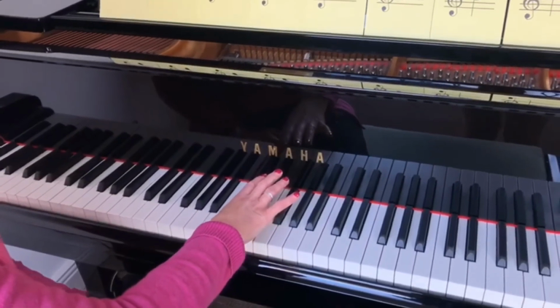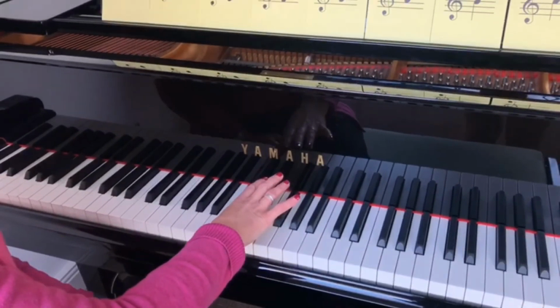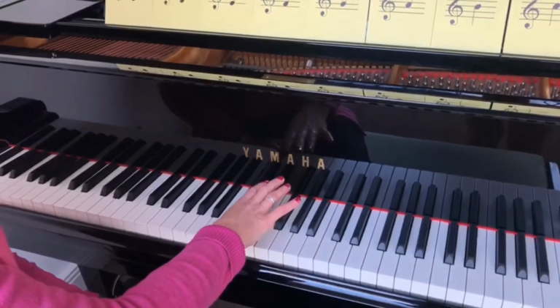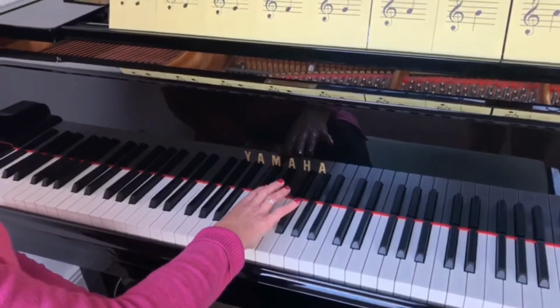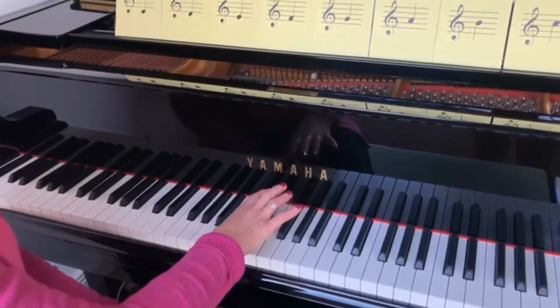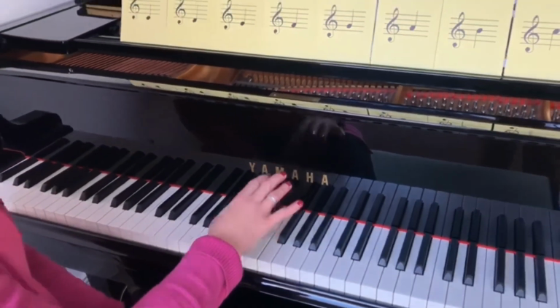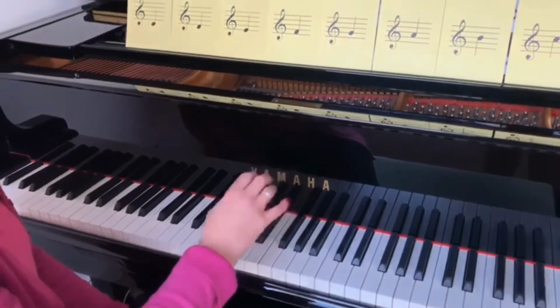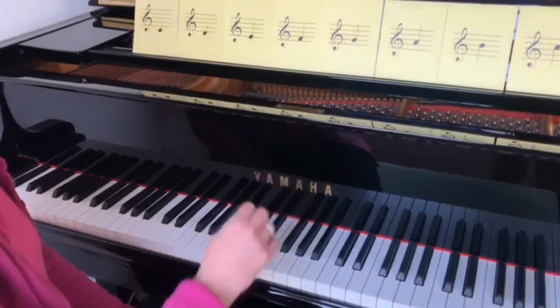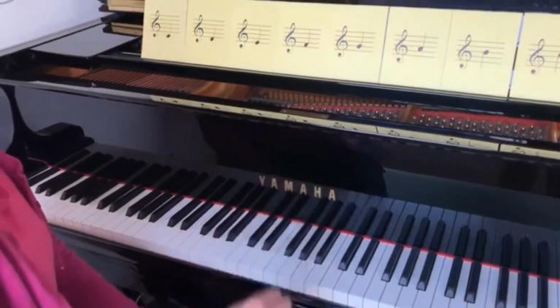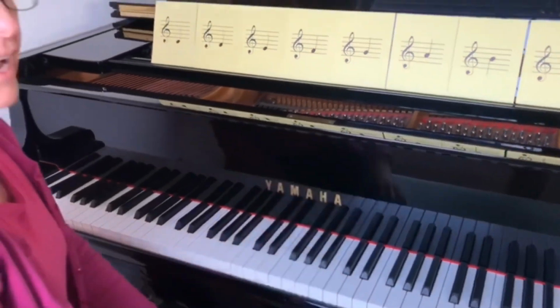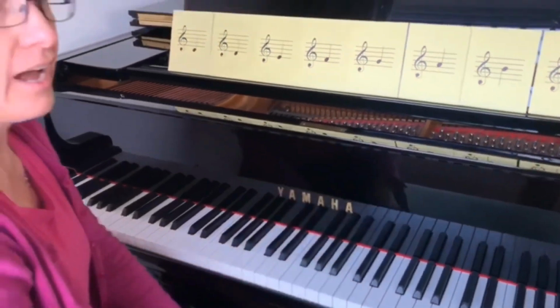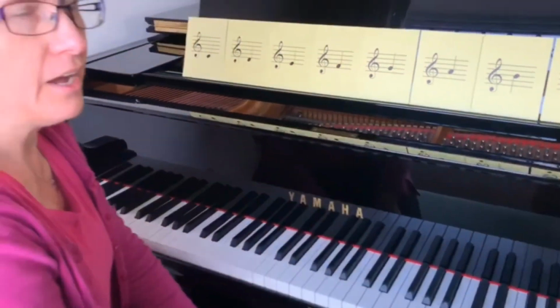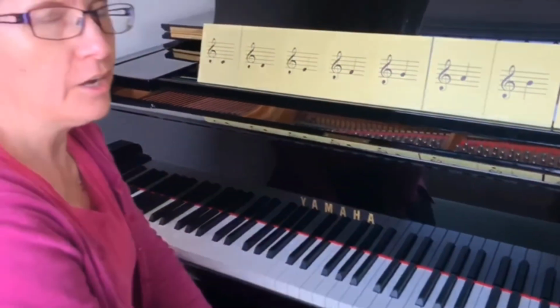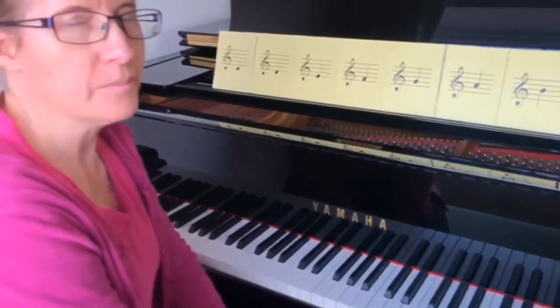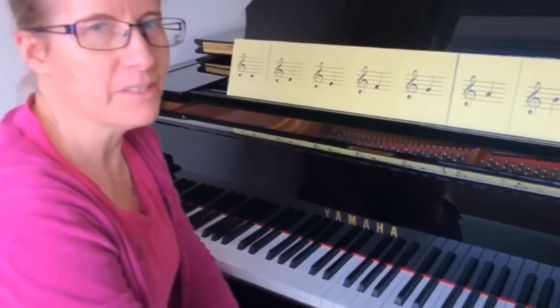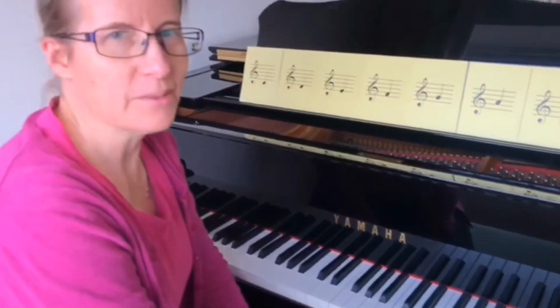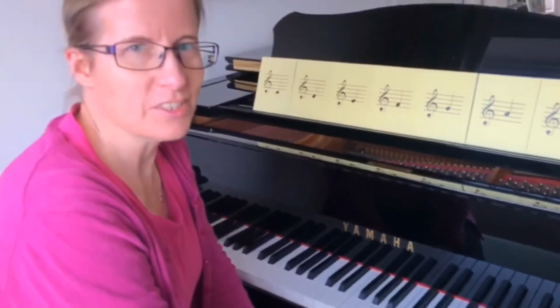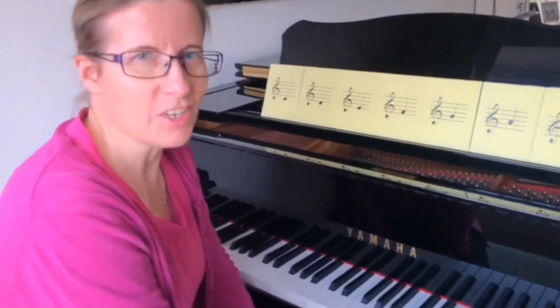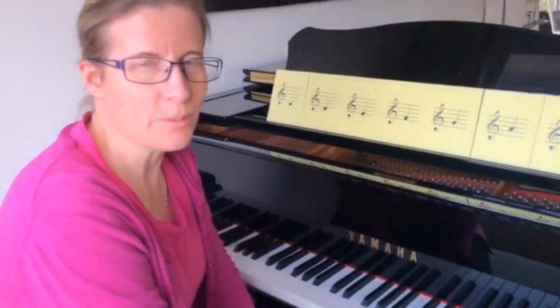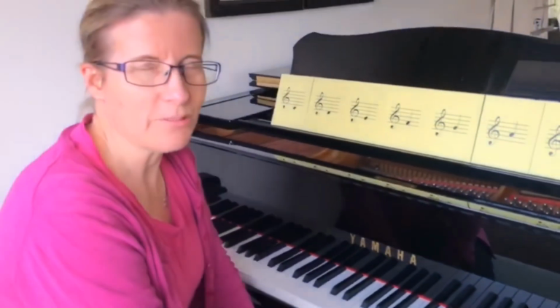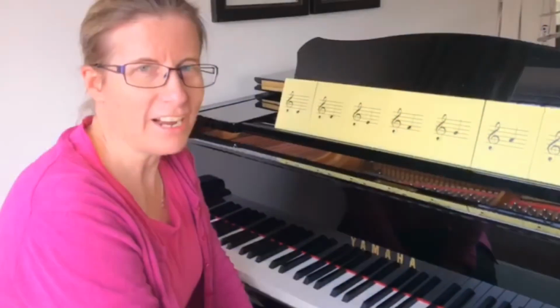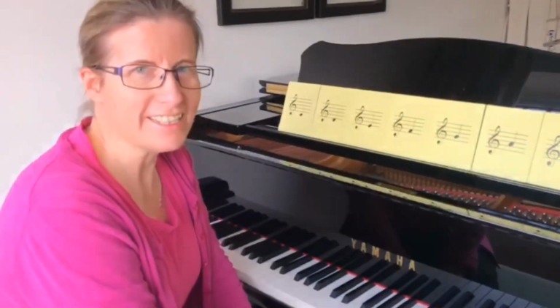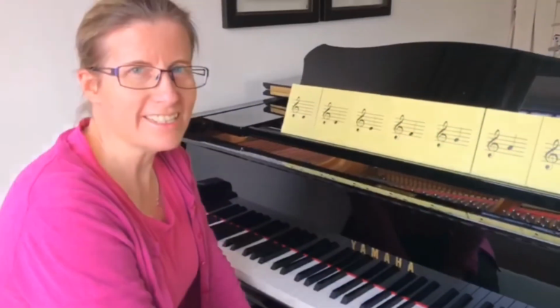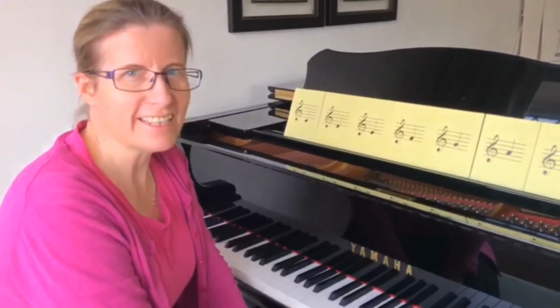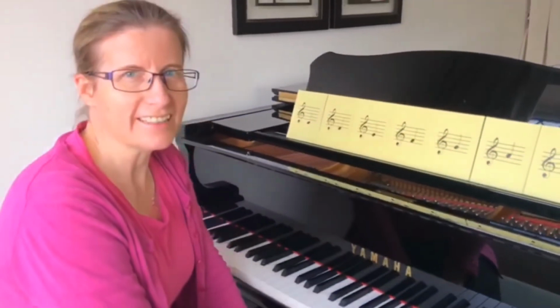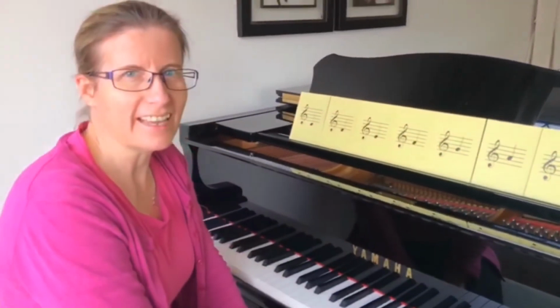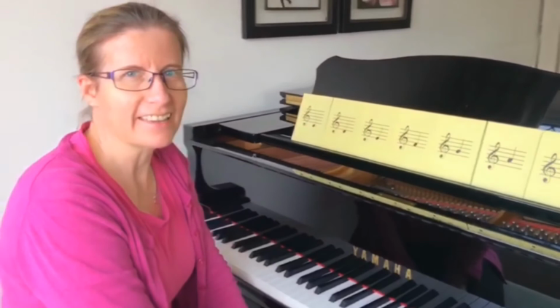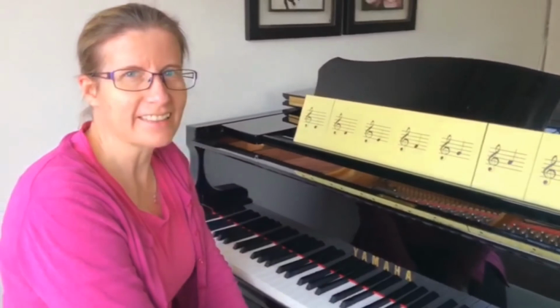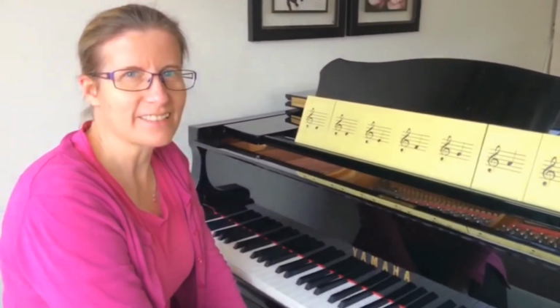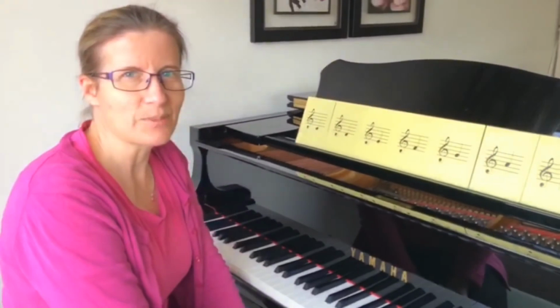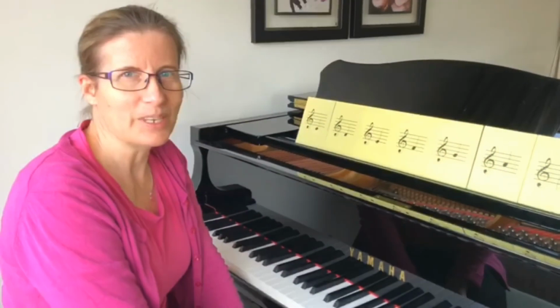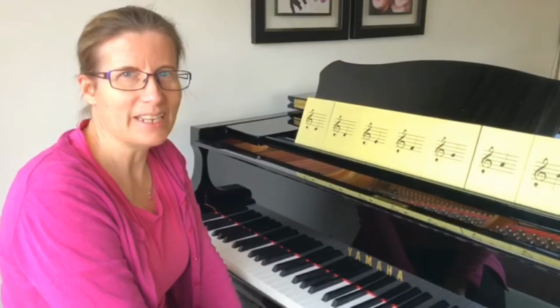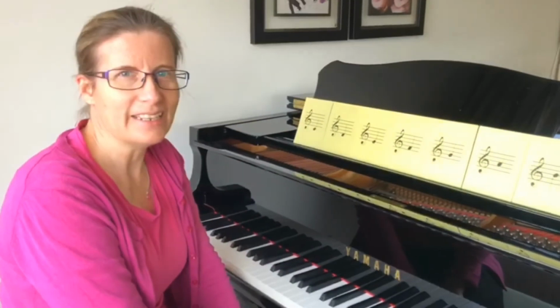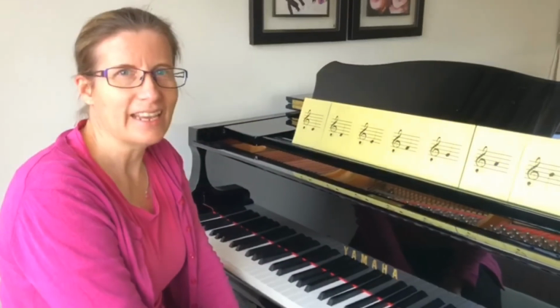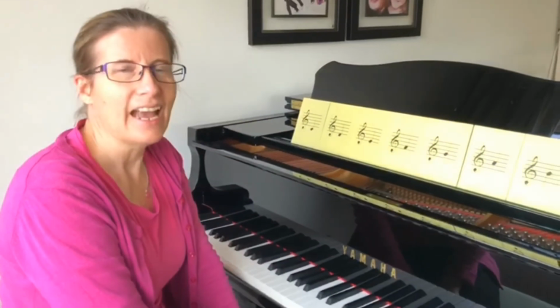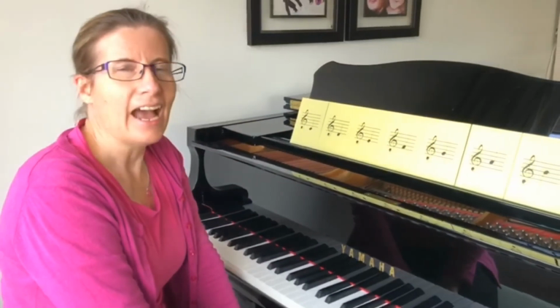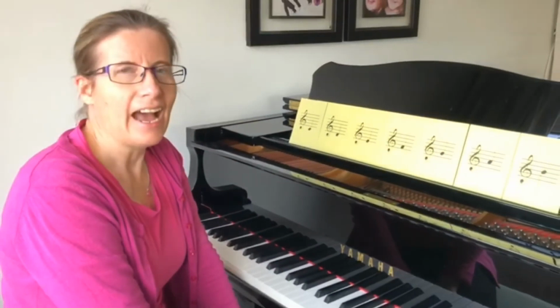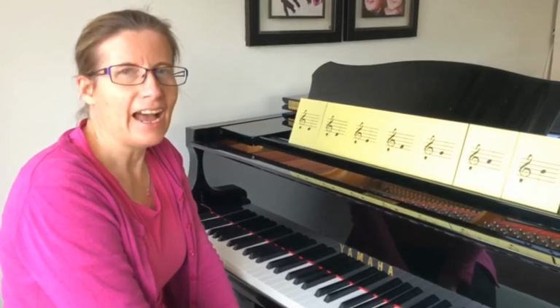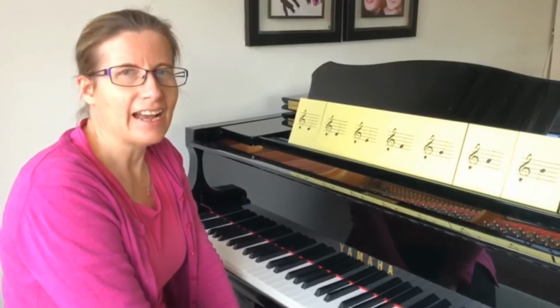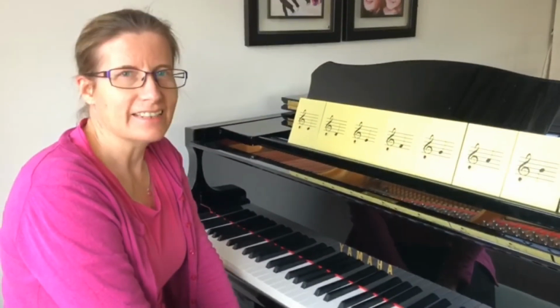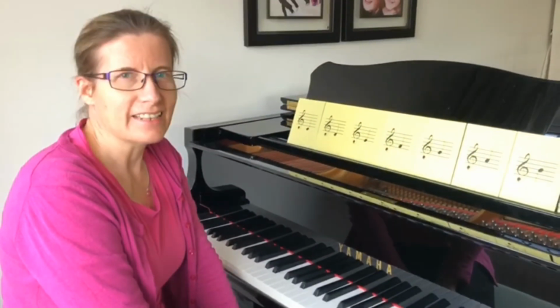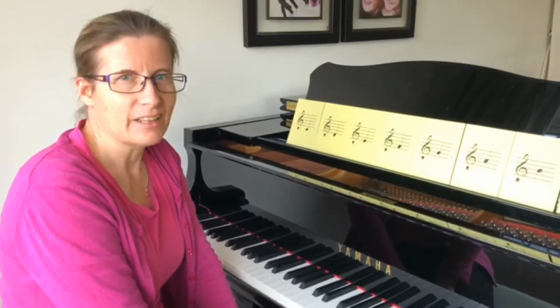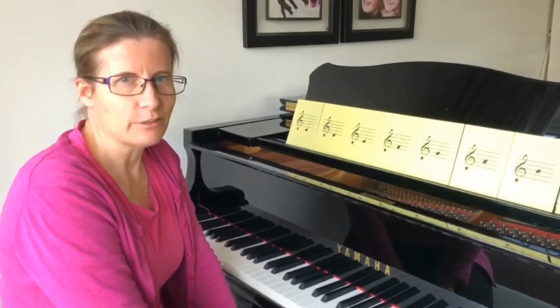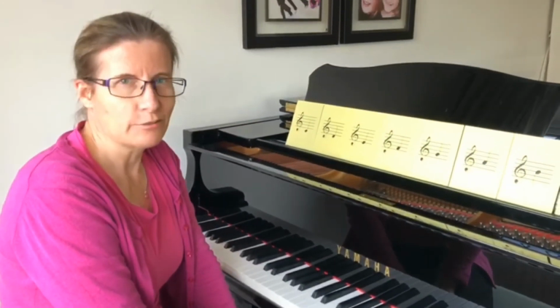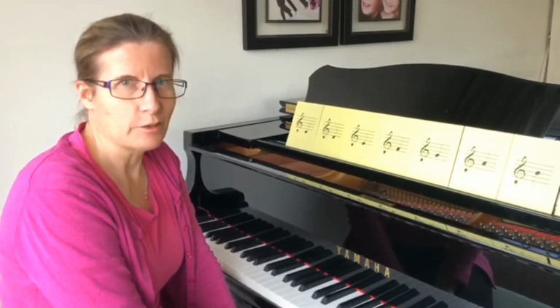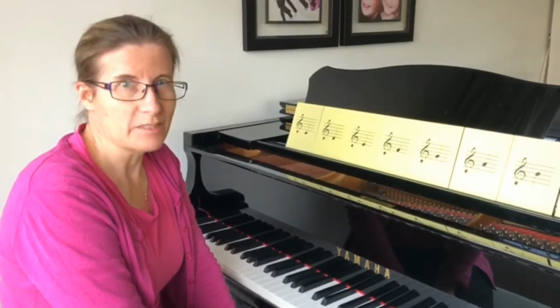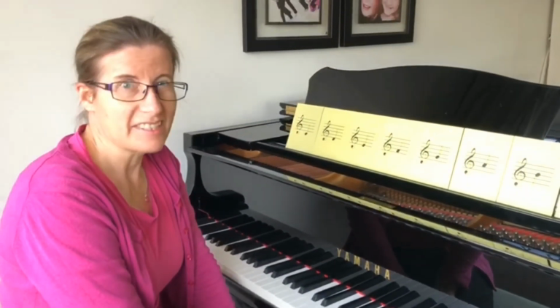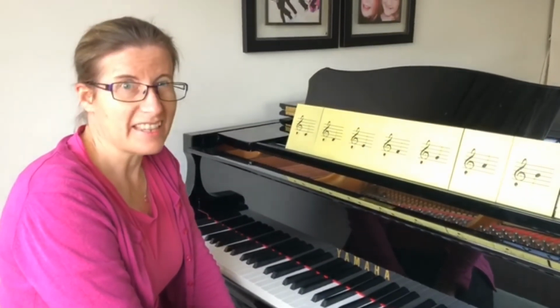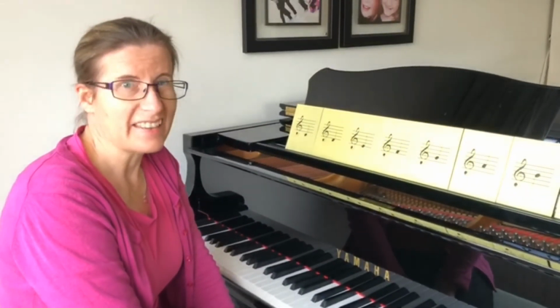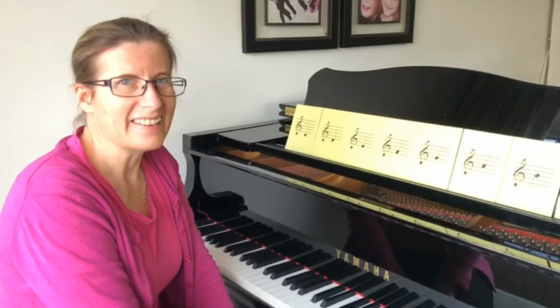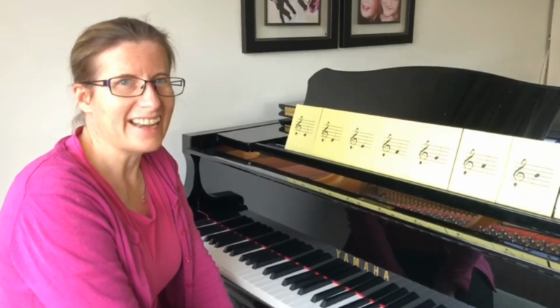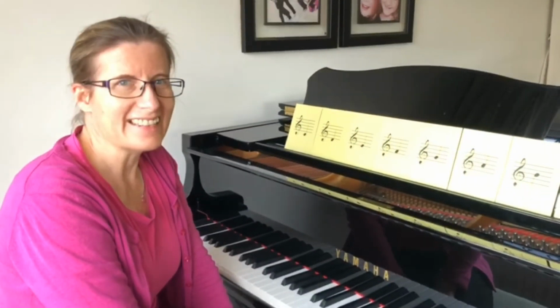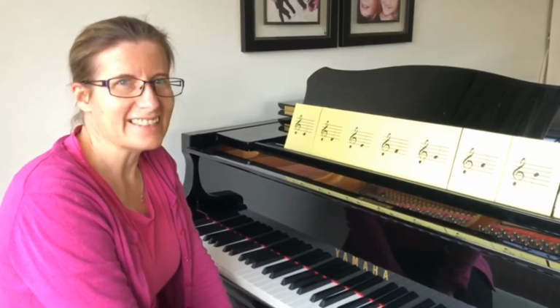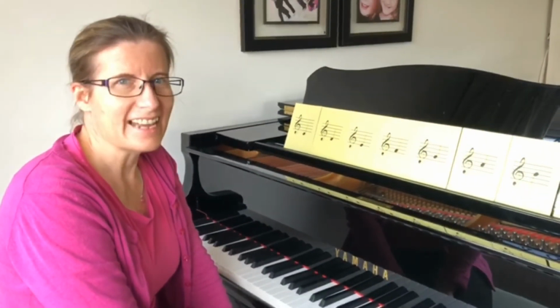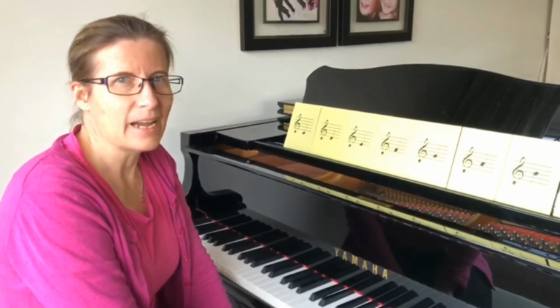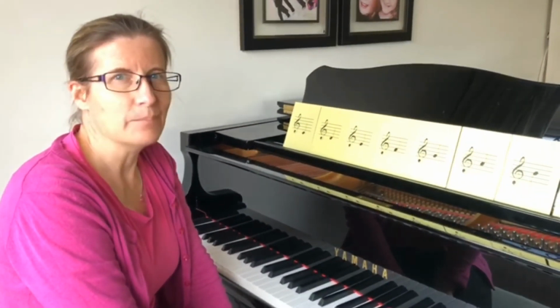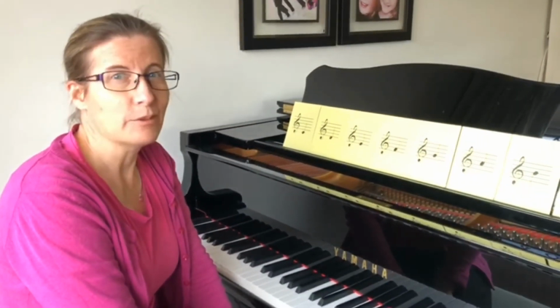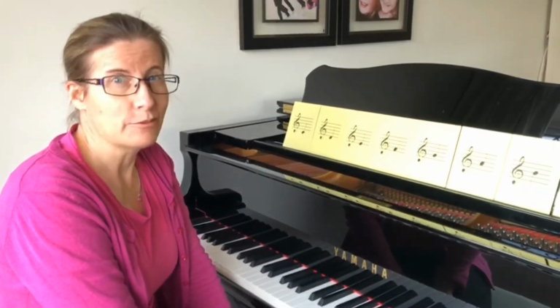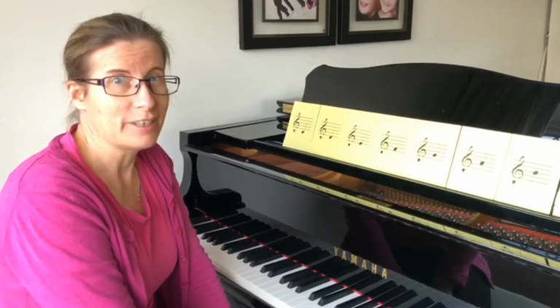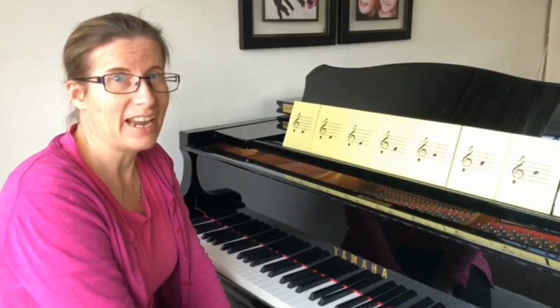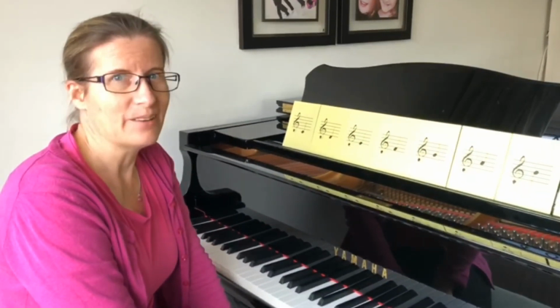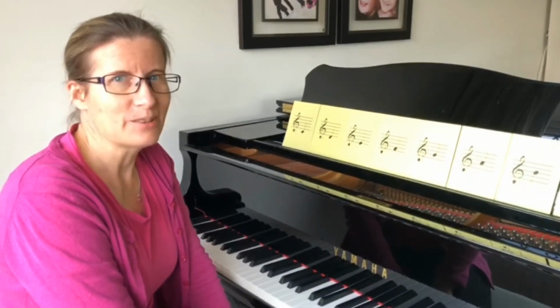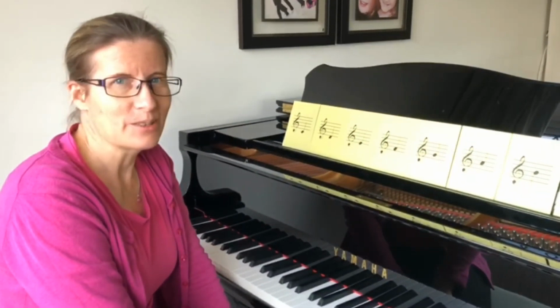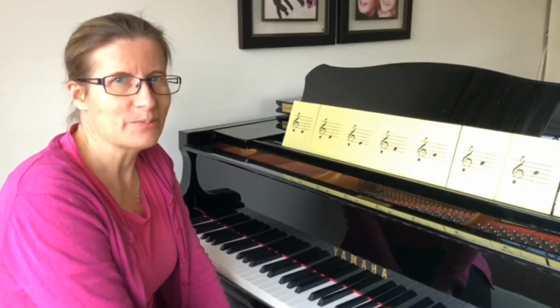So I hope that you enjoyed practicing that this week and I look forward to seeing you next time. But for now, goodbye.